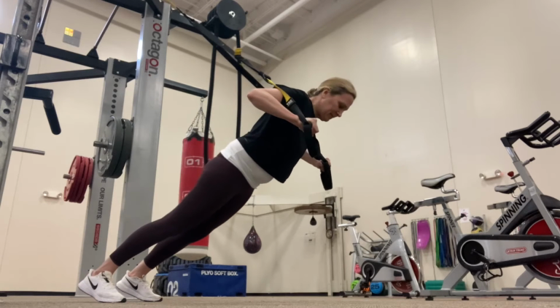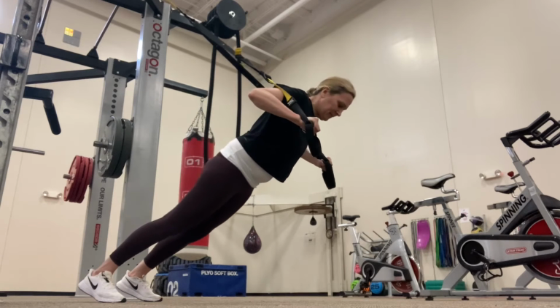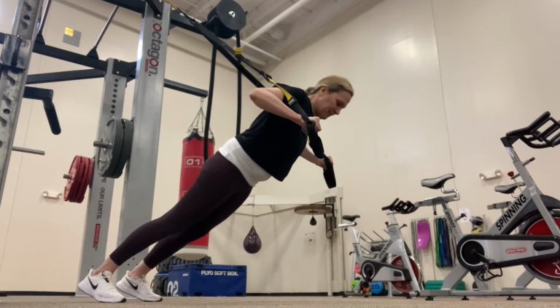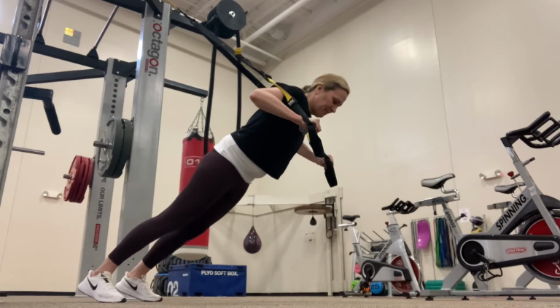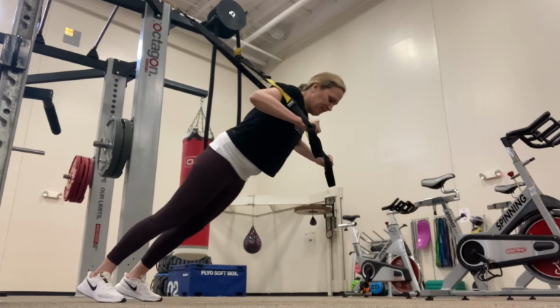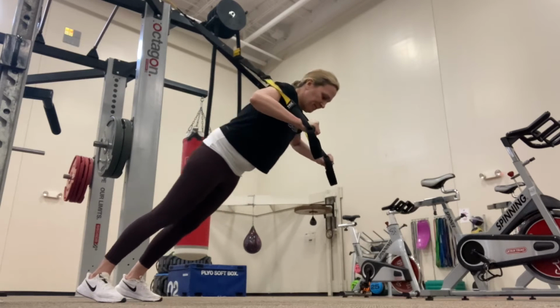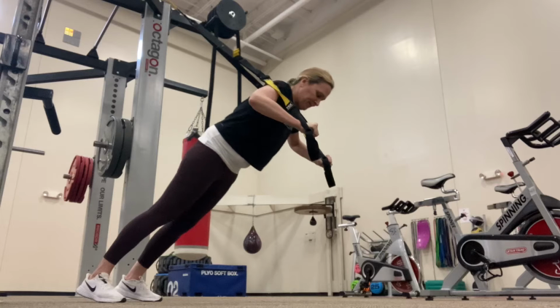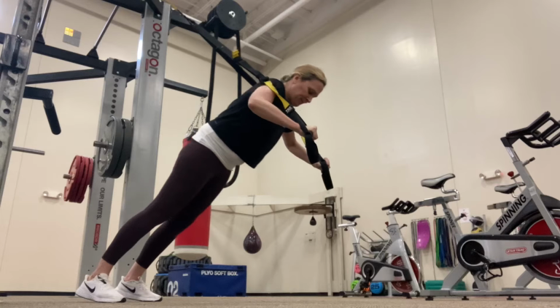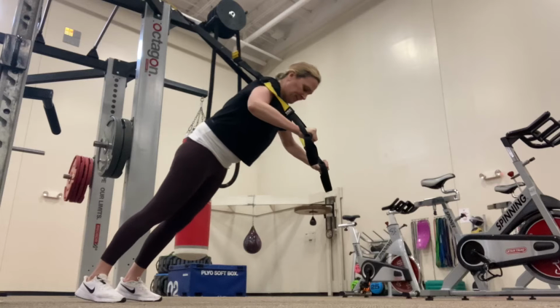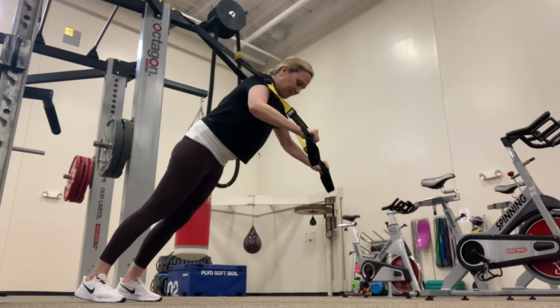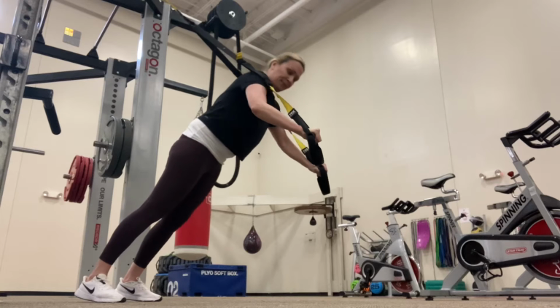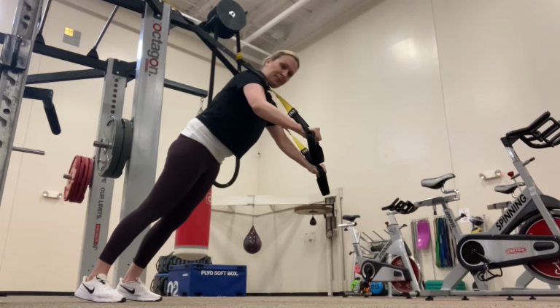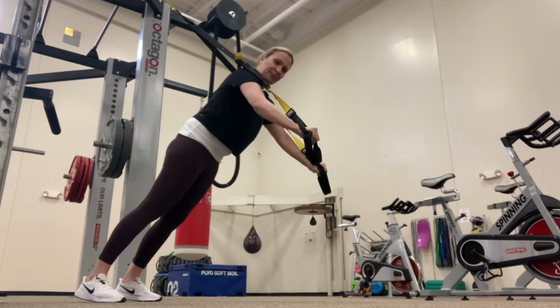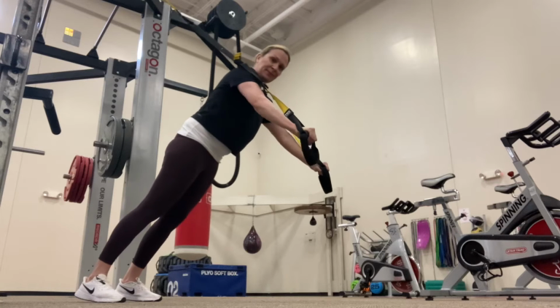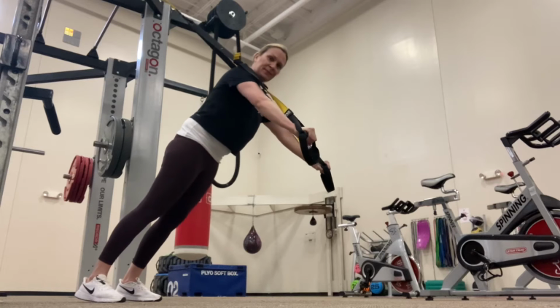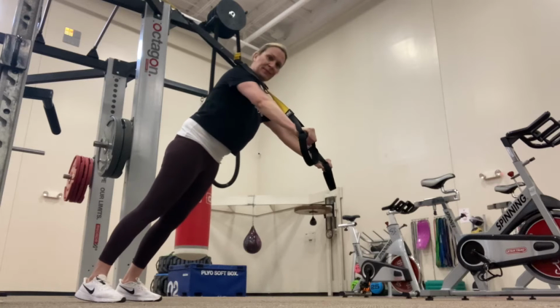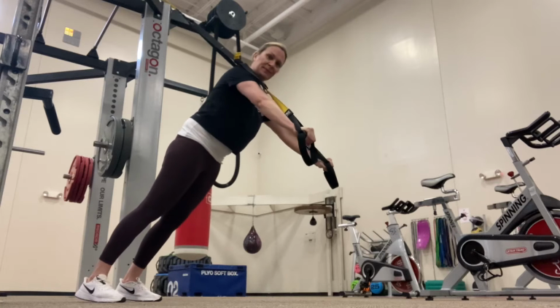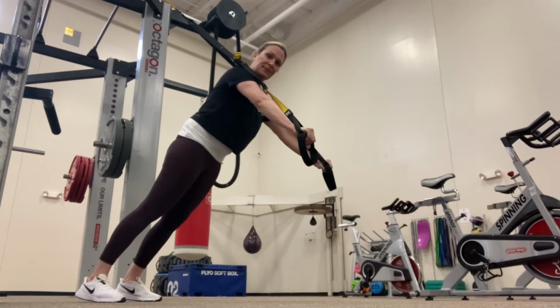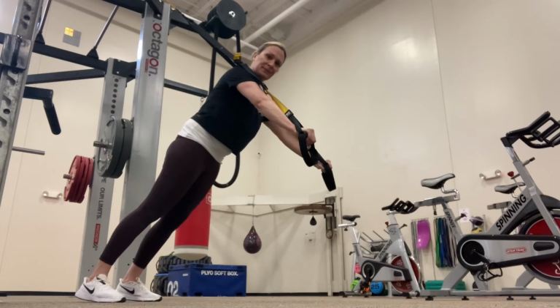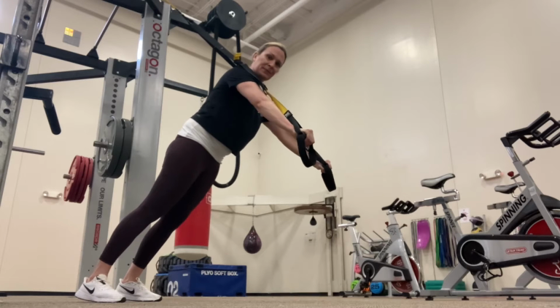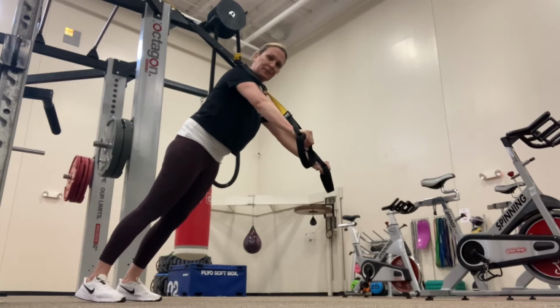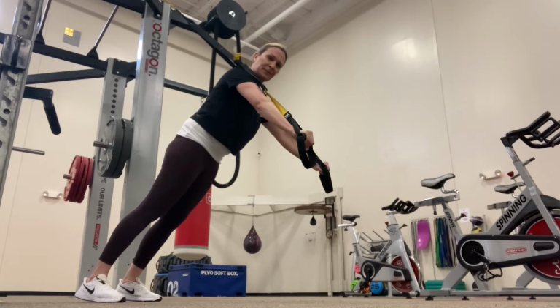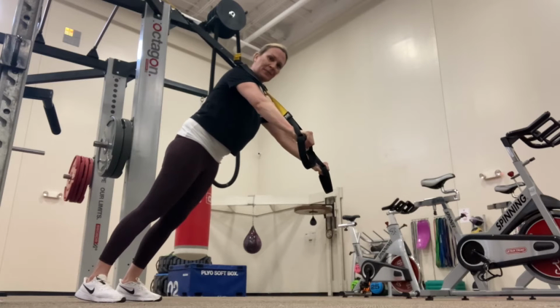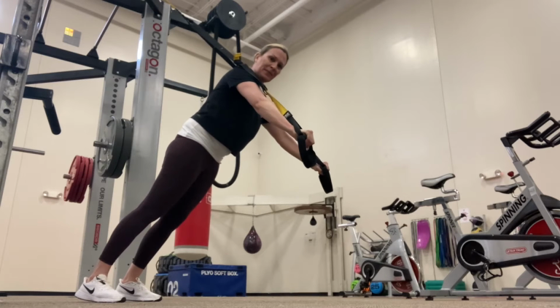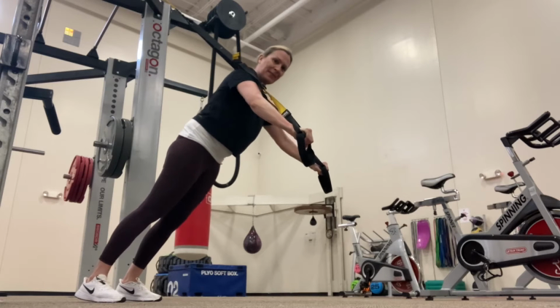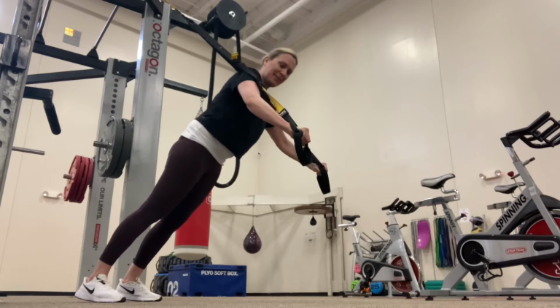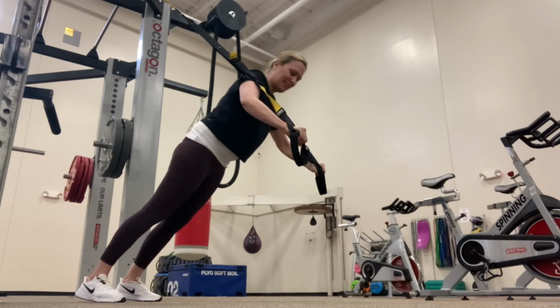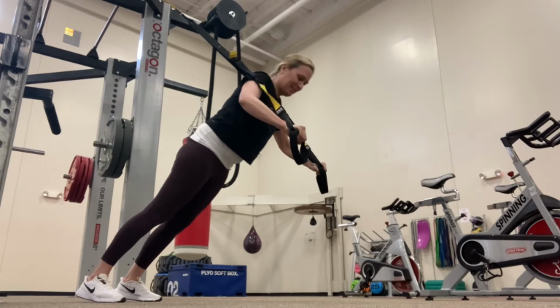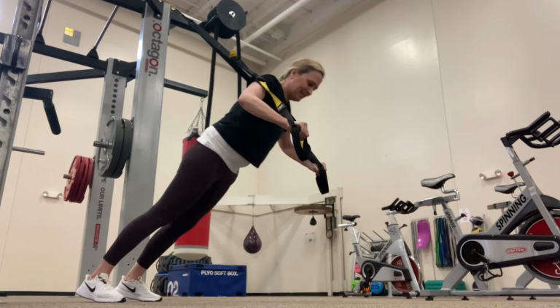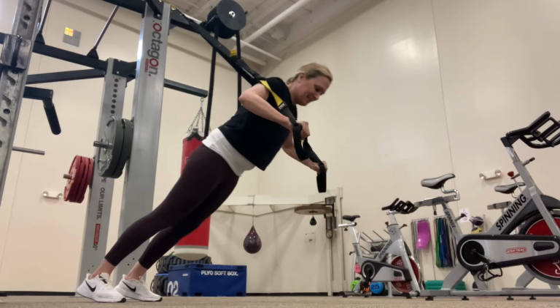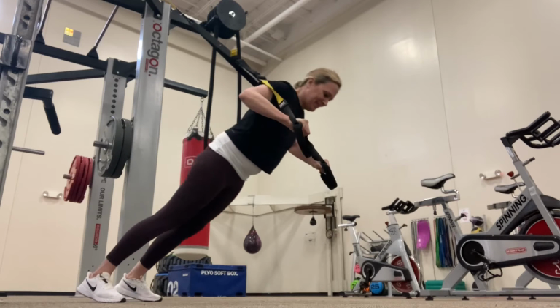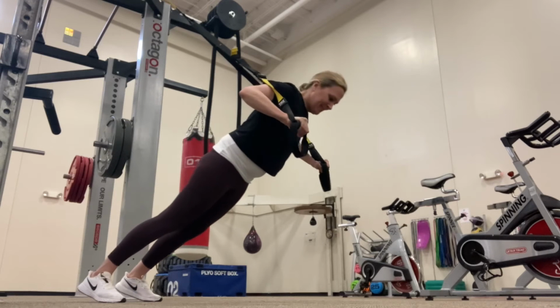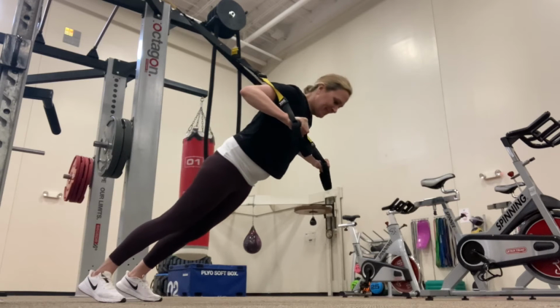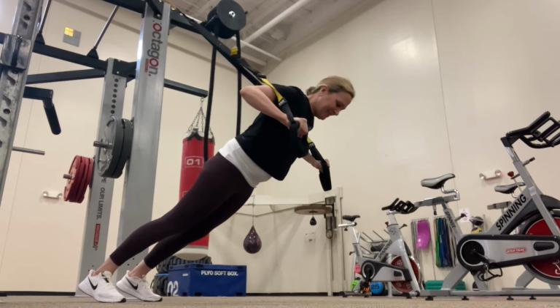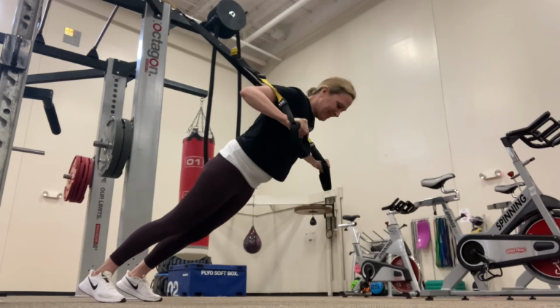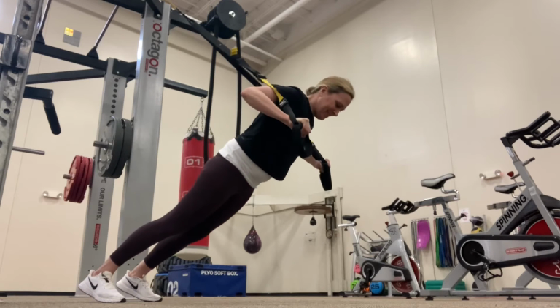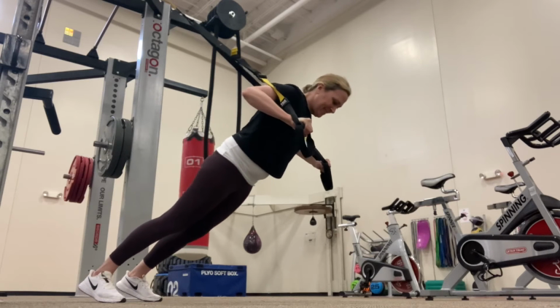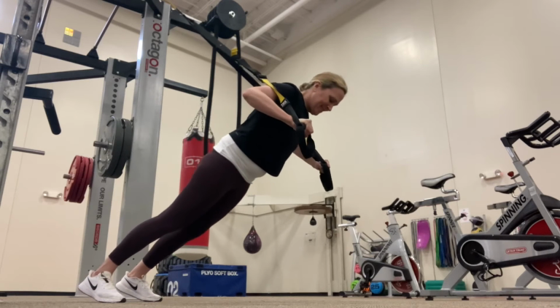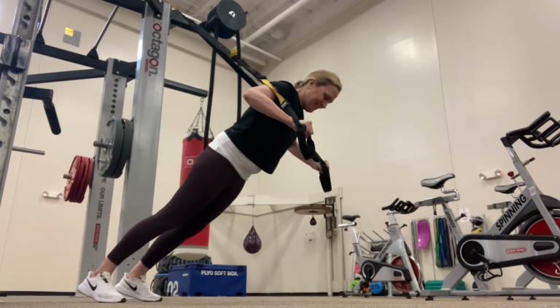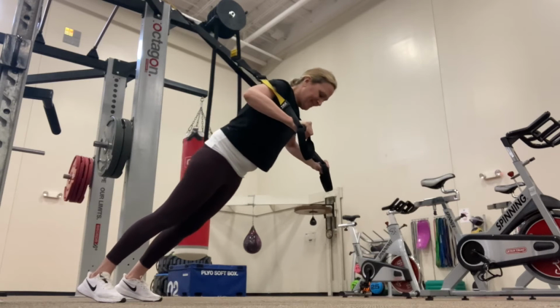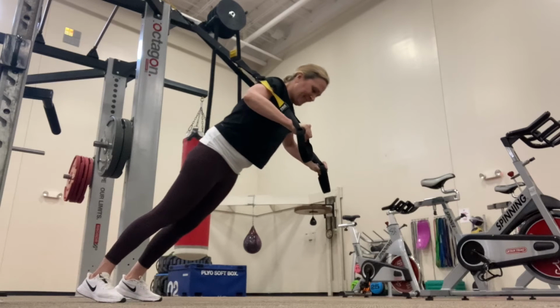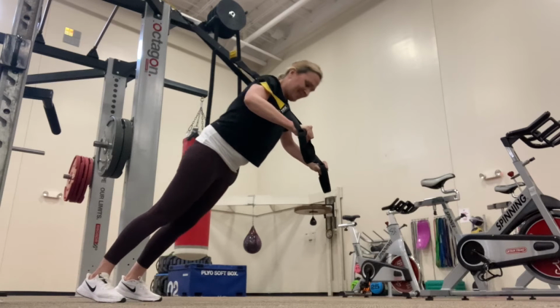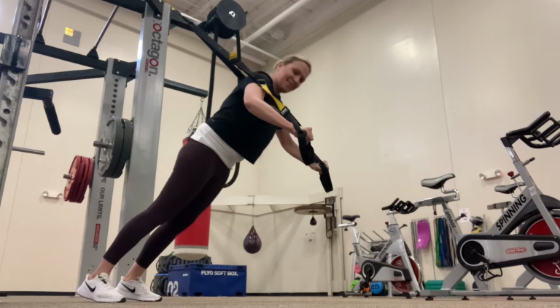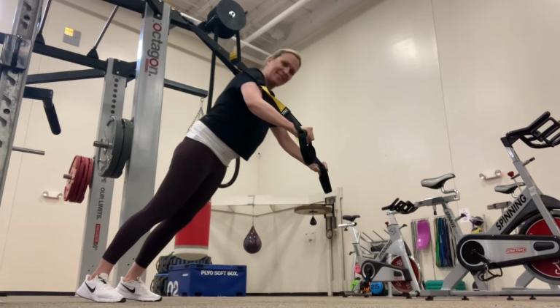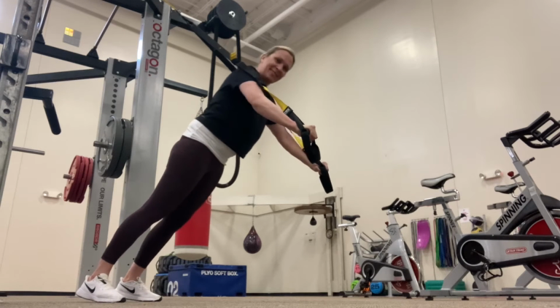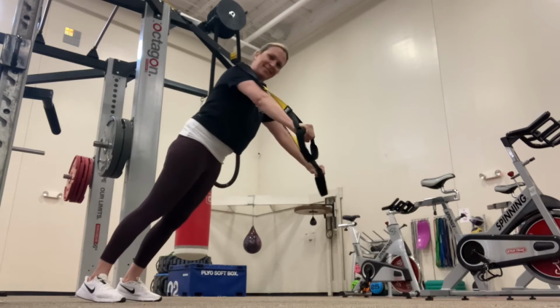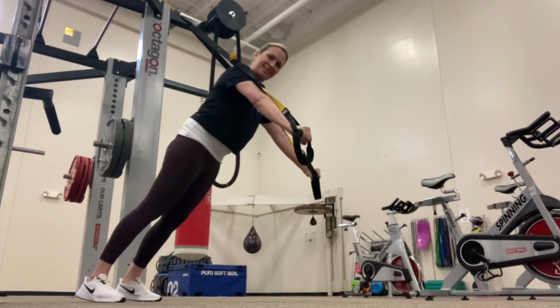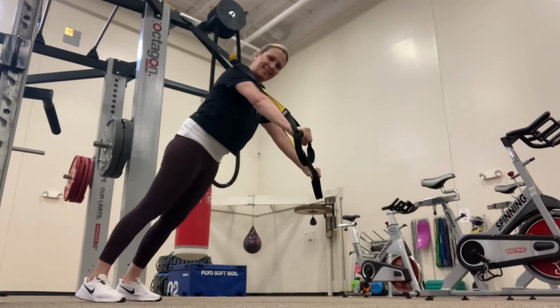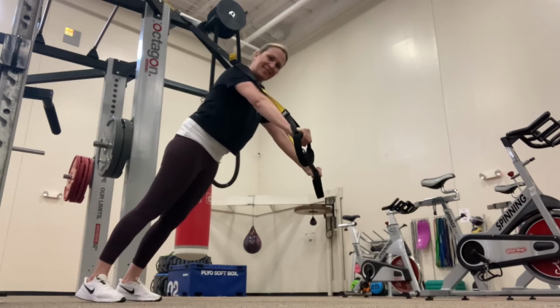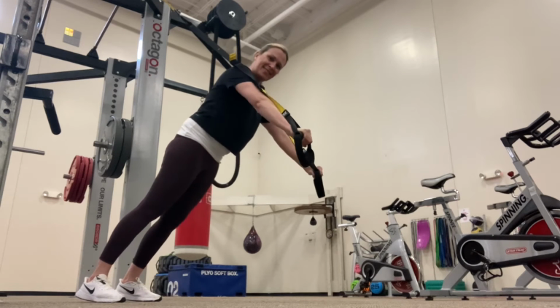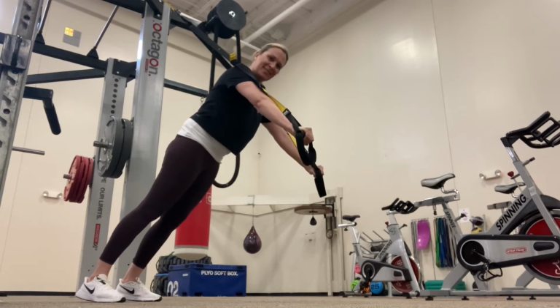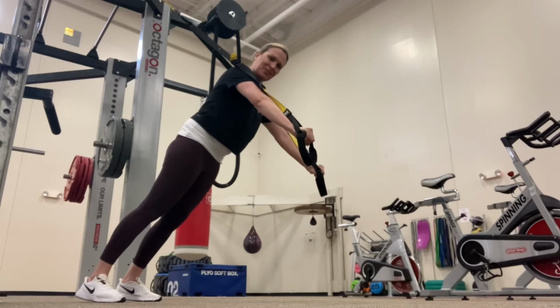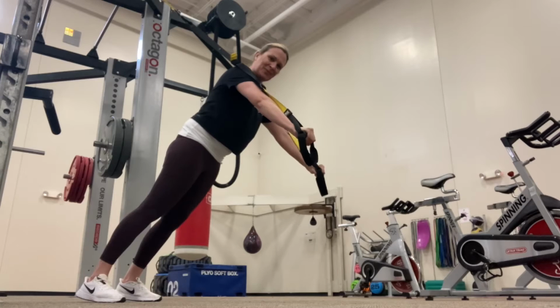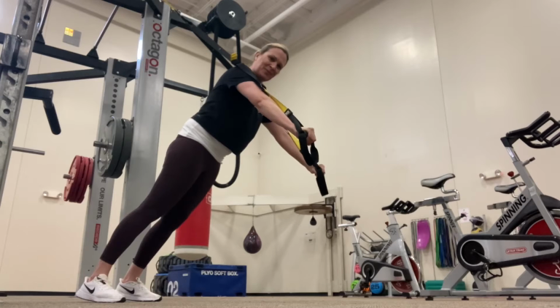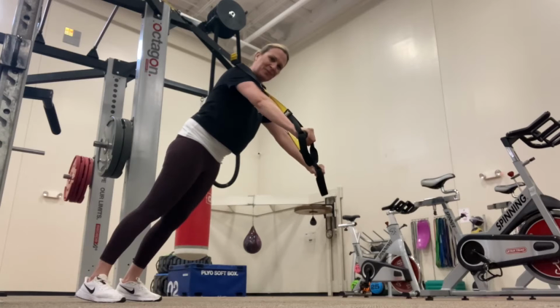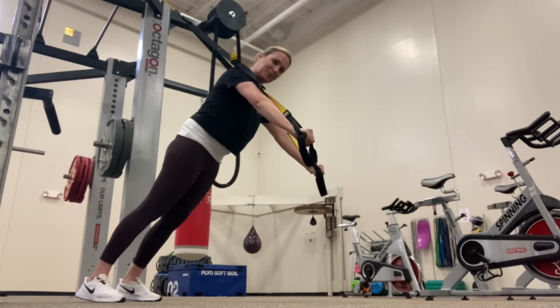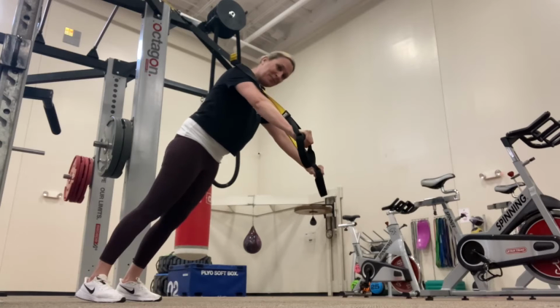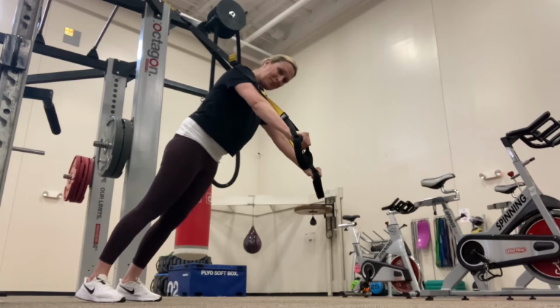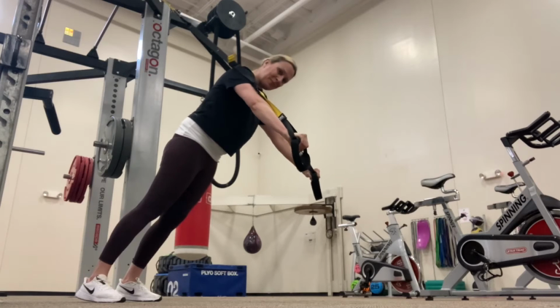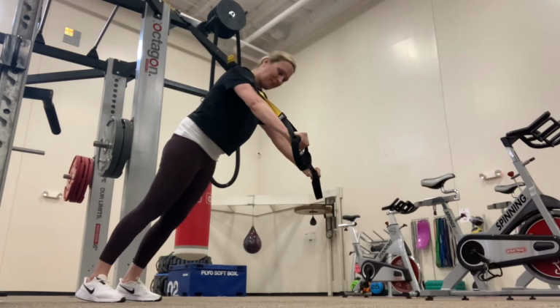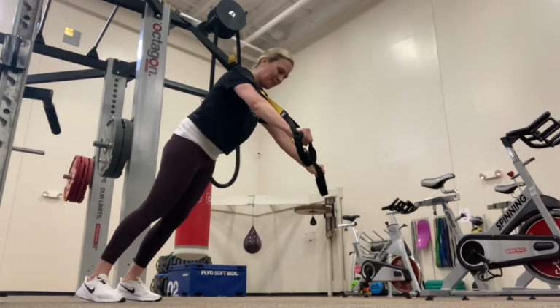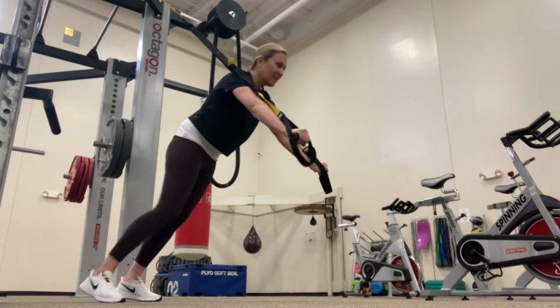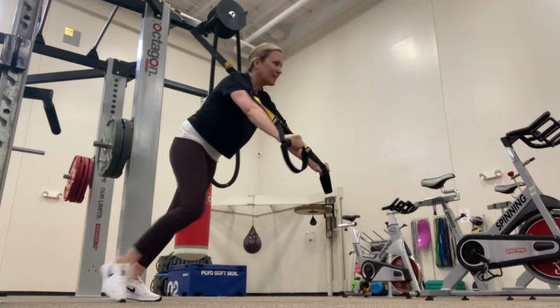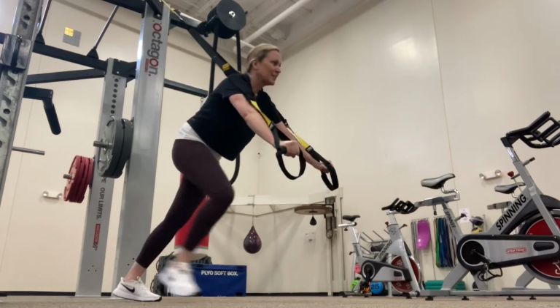You want to extend the legs behind you, feet shoulder width apart. Slowly lower your chest toward the hands, then extend the arms back, almost similar to a push-up.